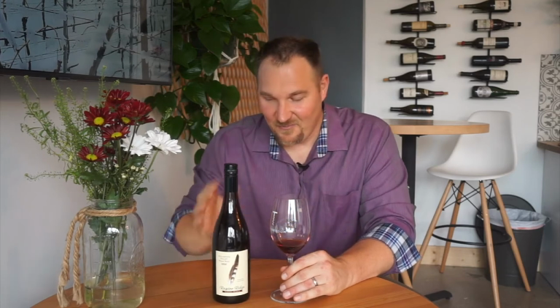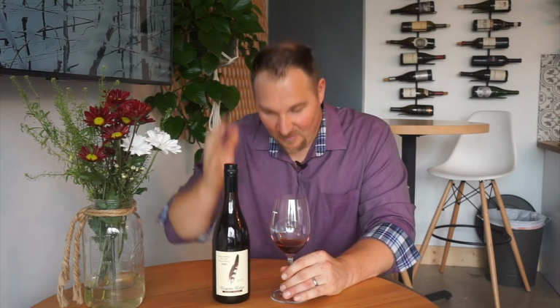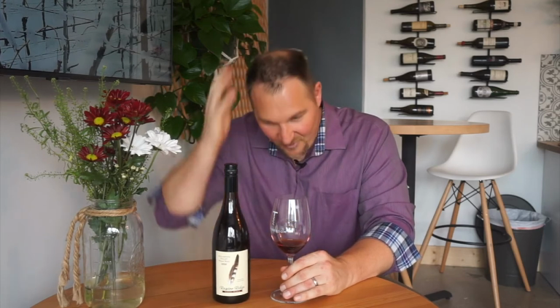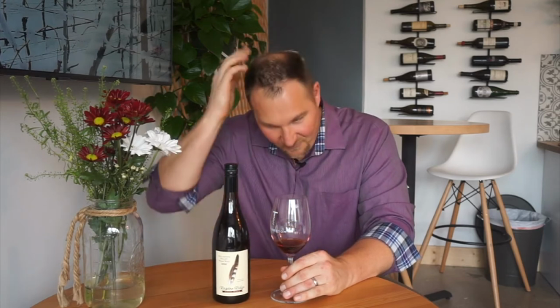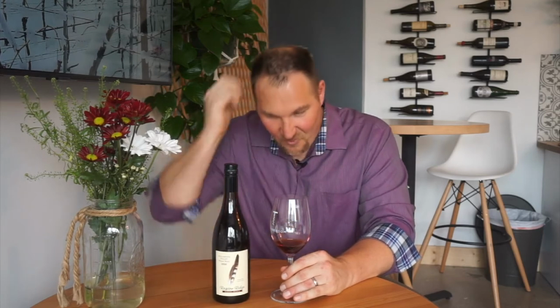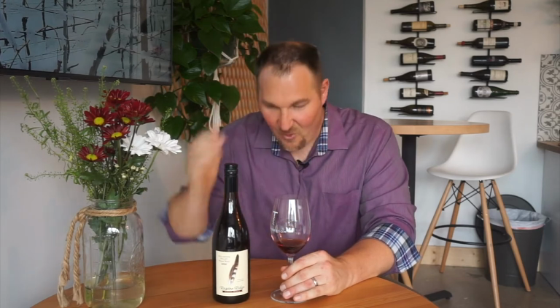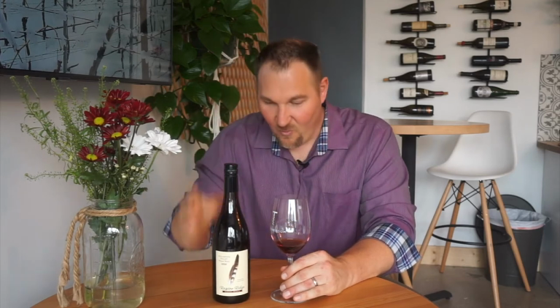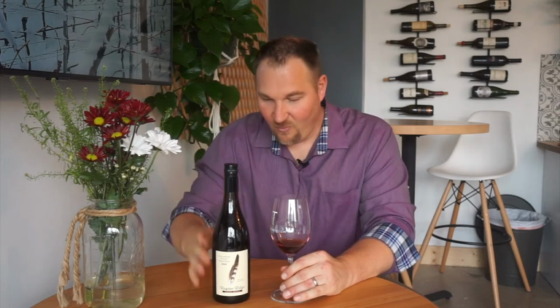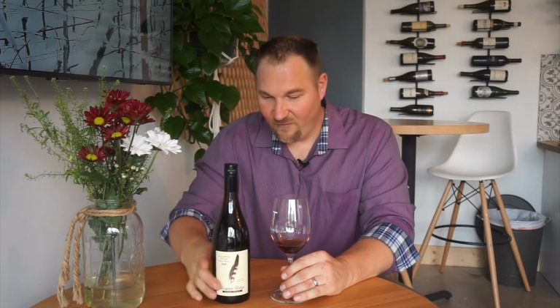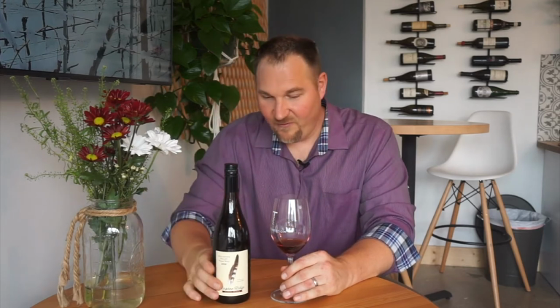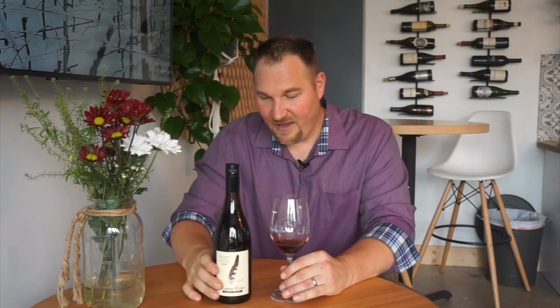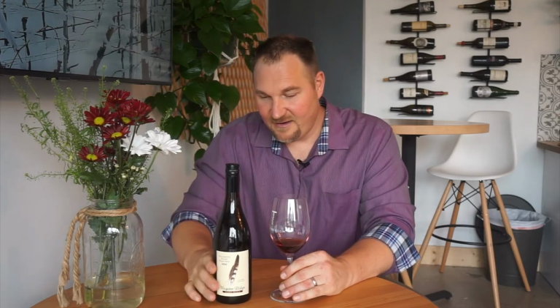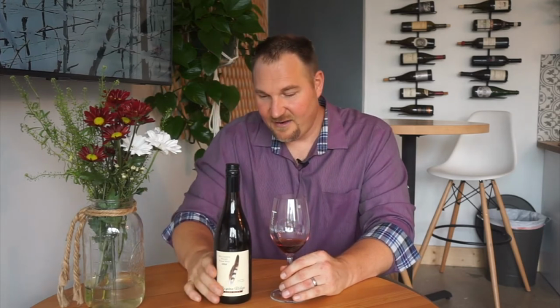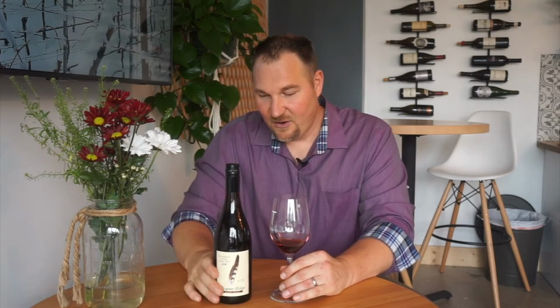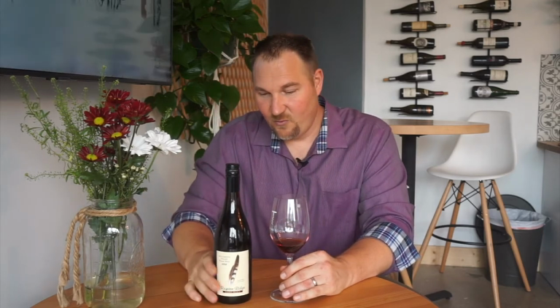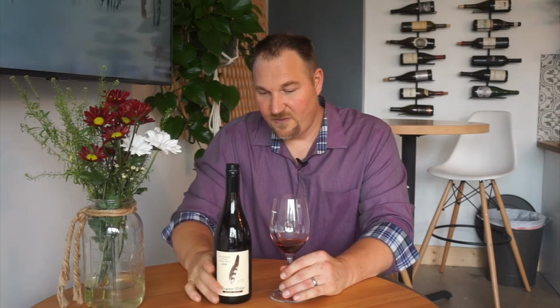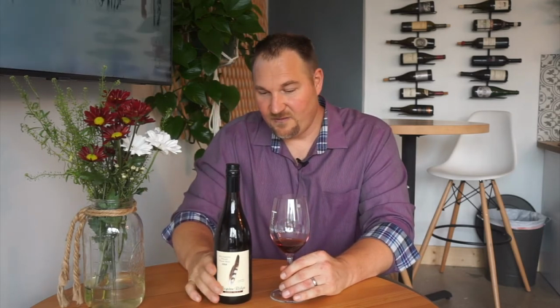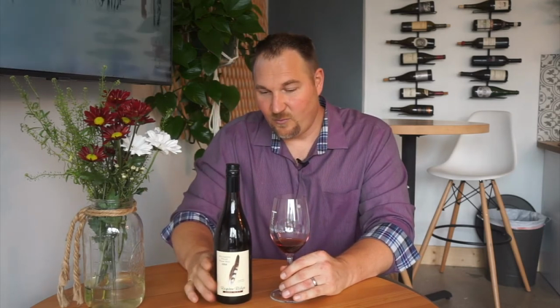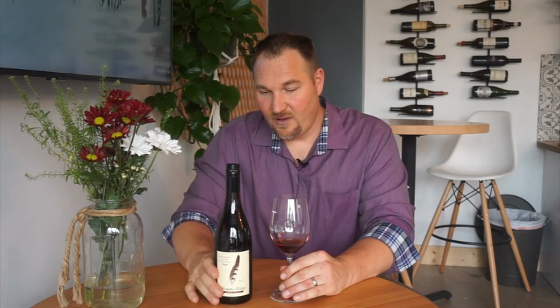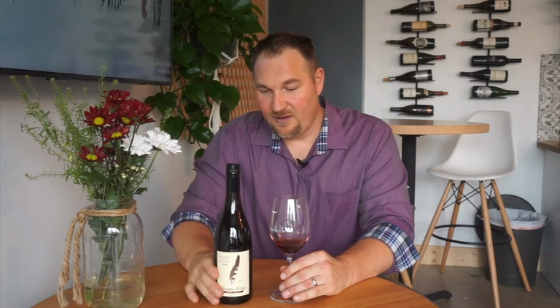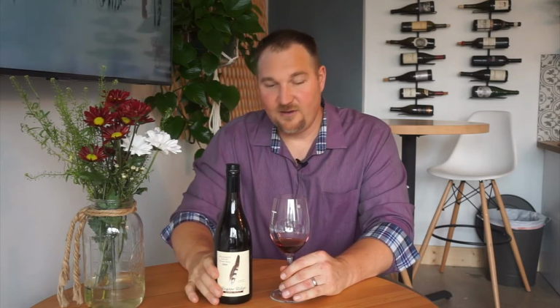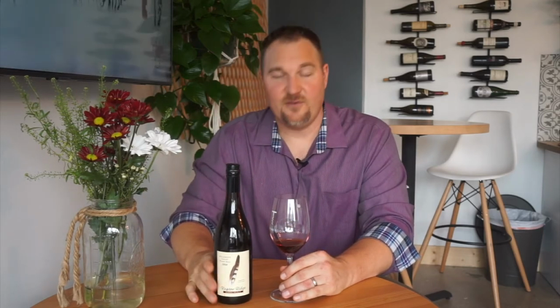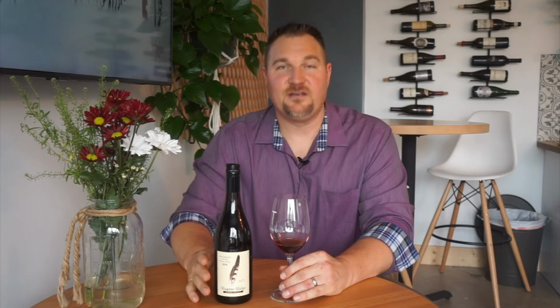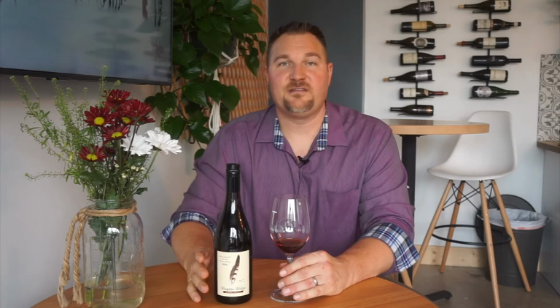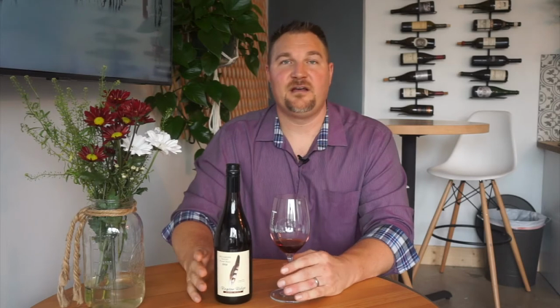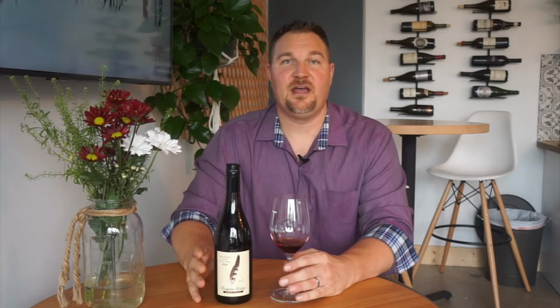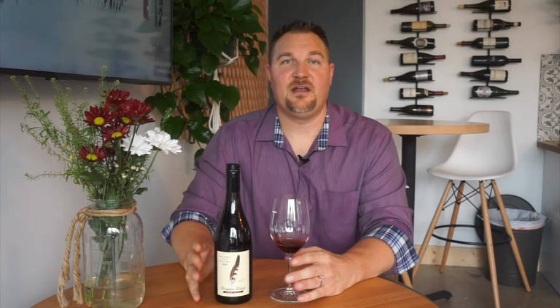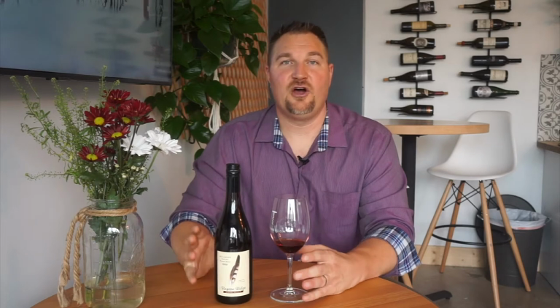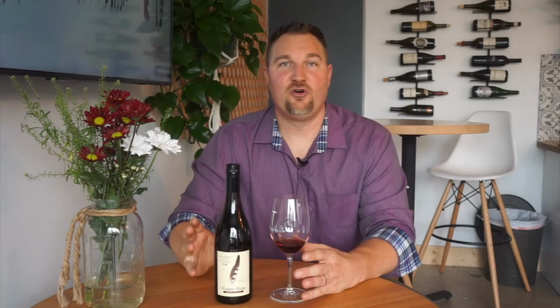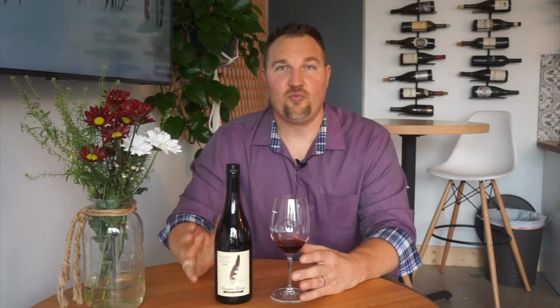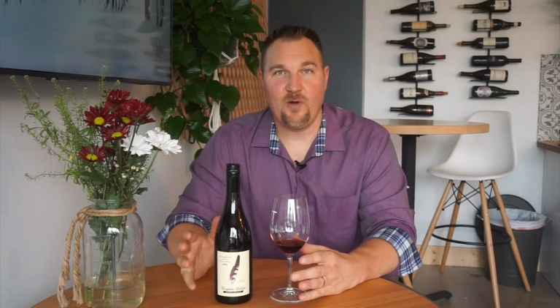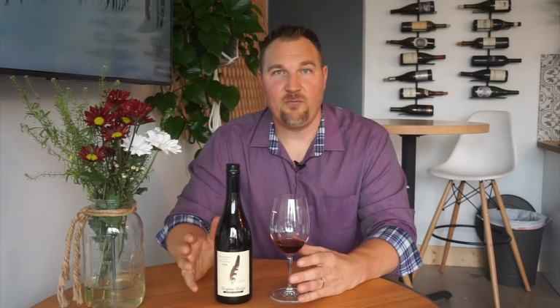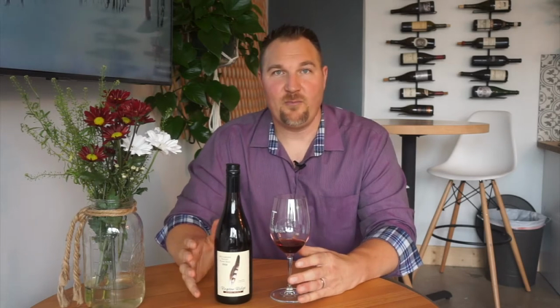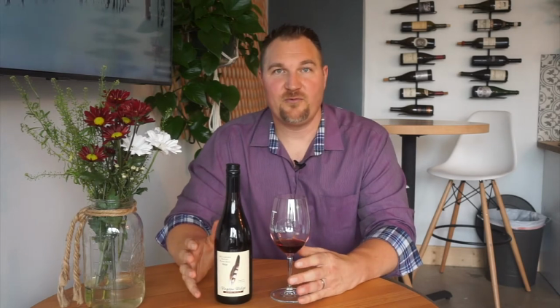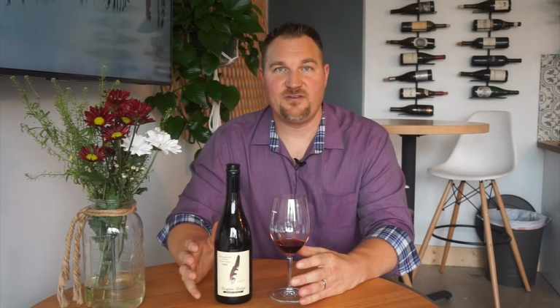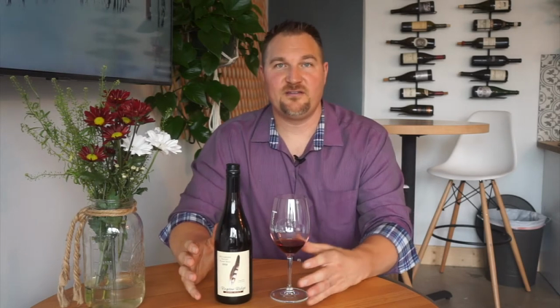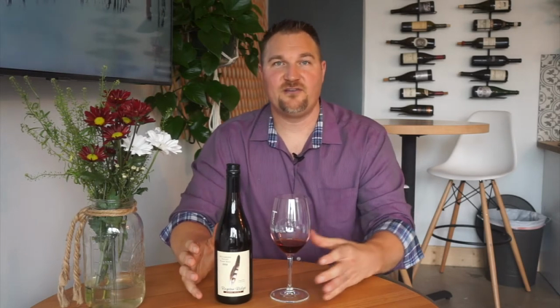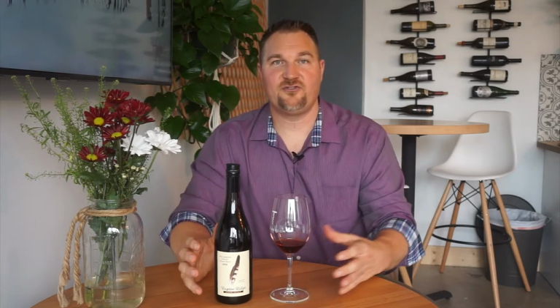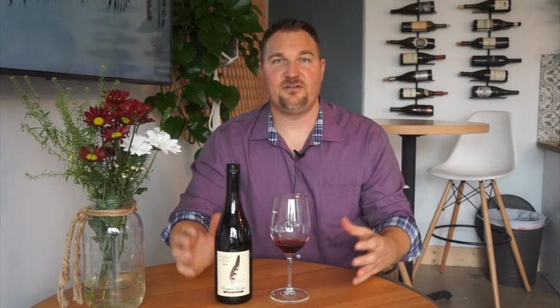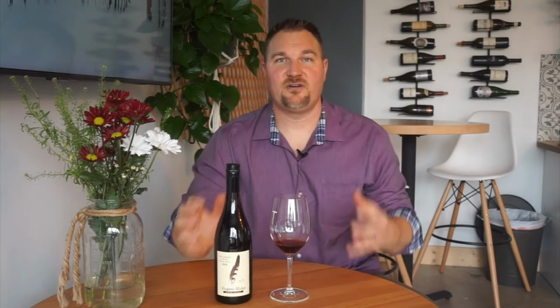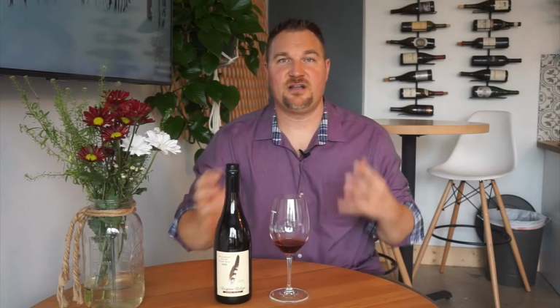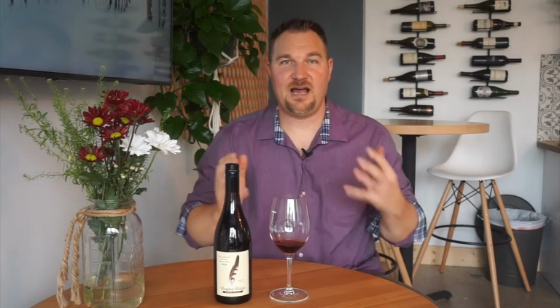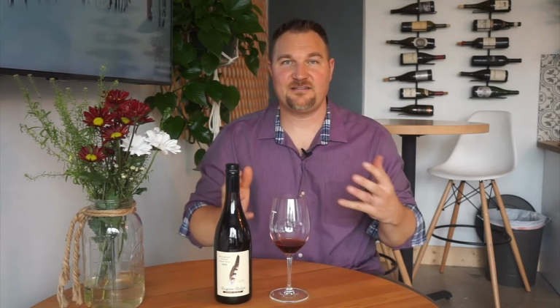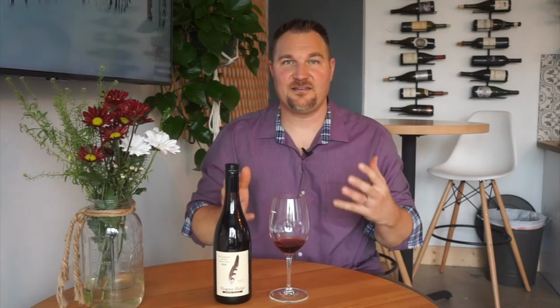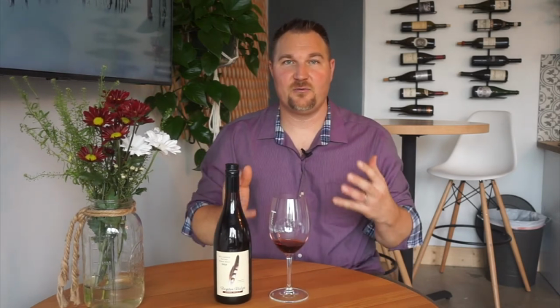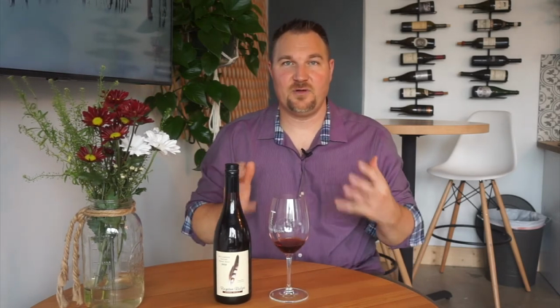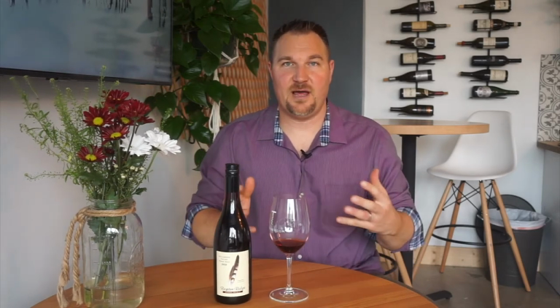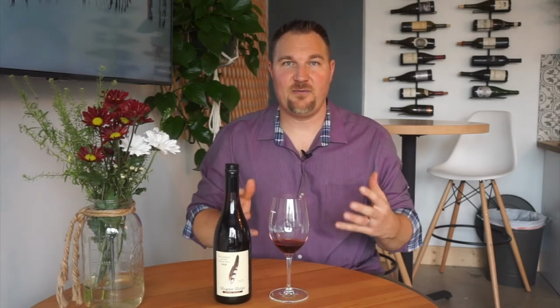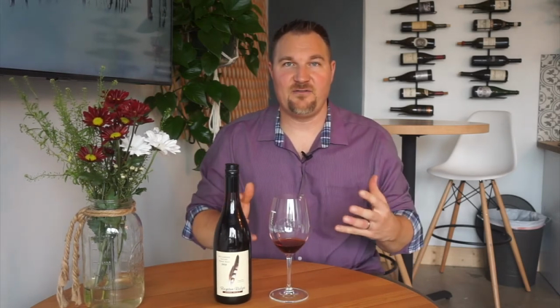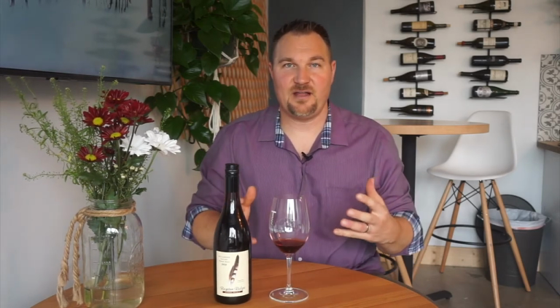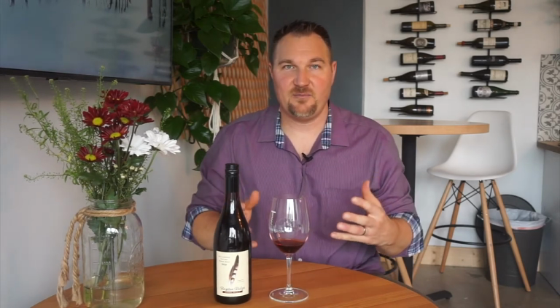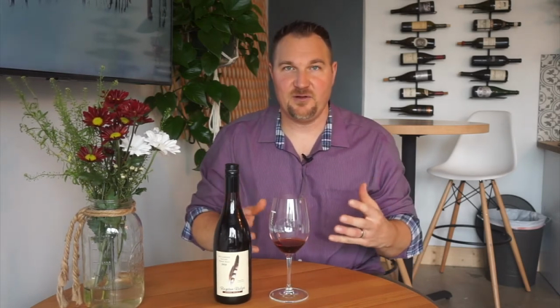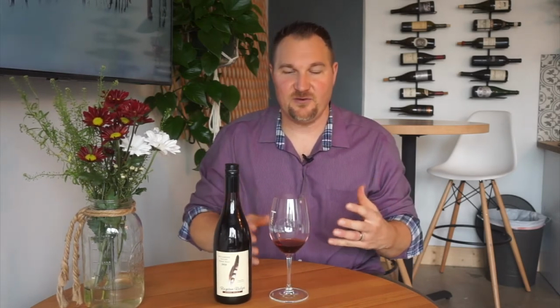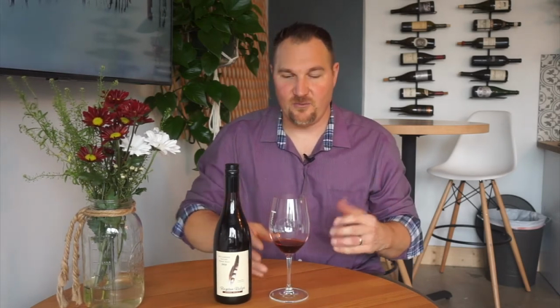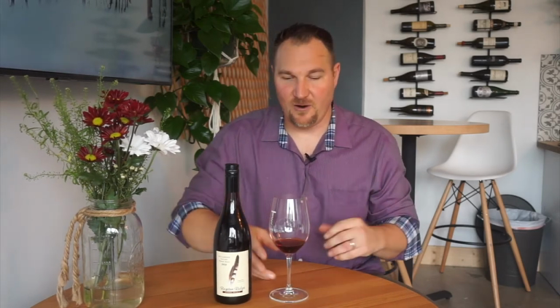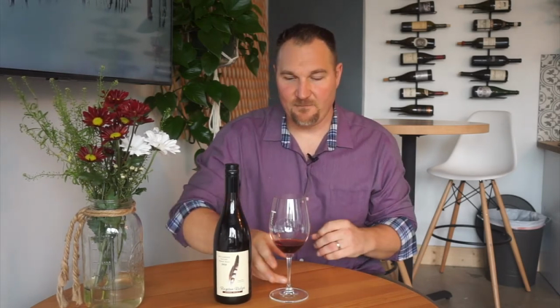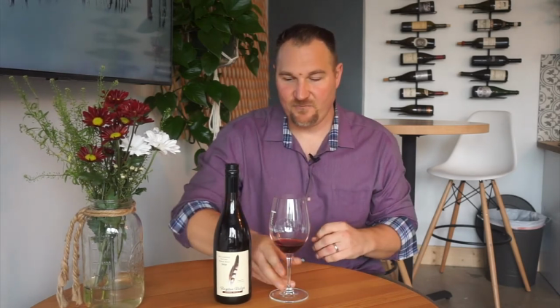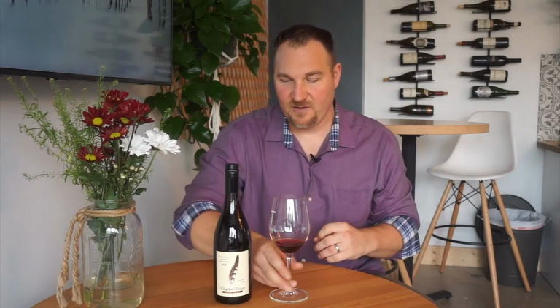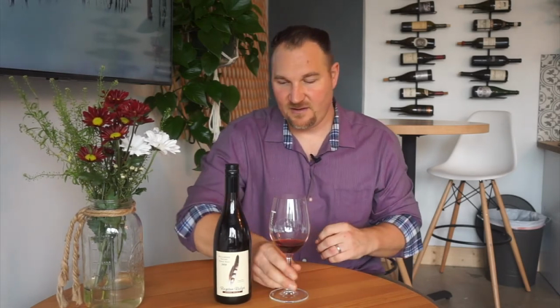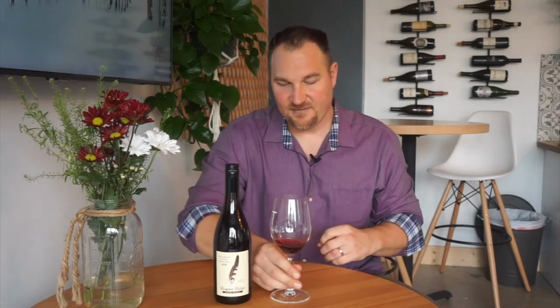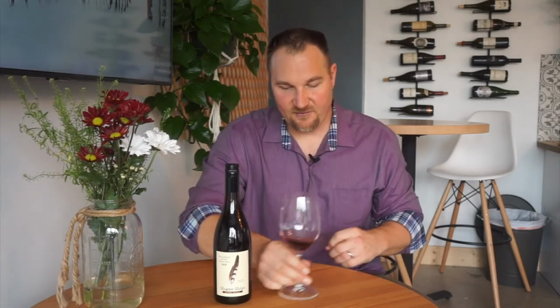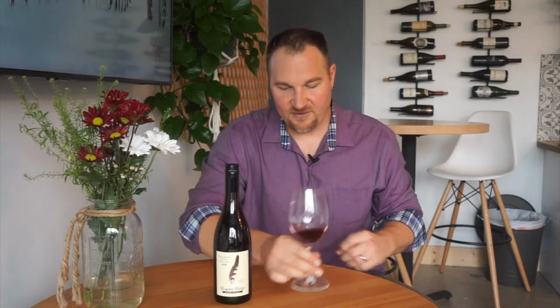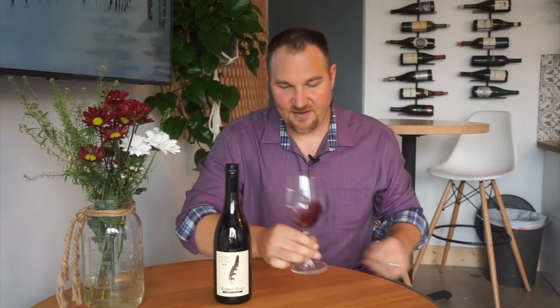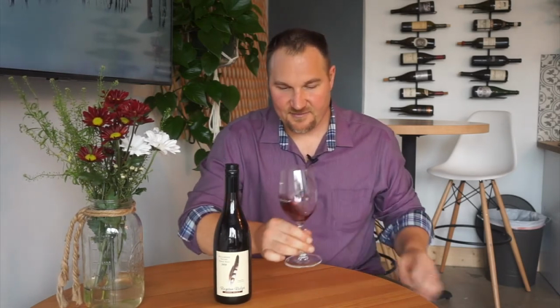What we'll find with this wine is that it's again a great representation of classic Willamette Valley Pinot Noir. Let's give it a taste.